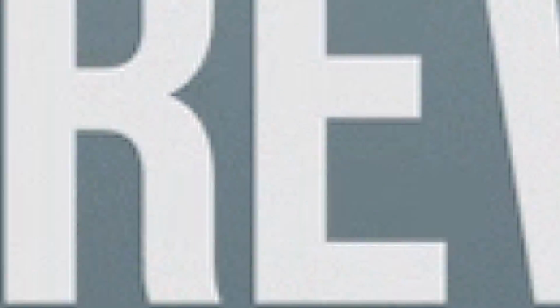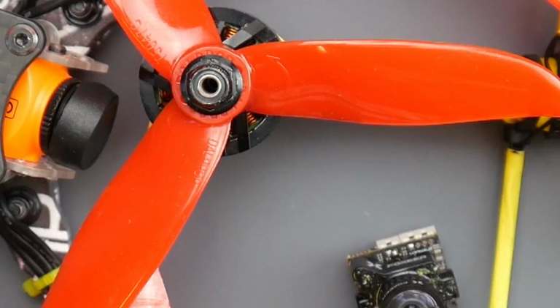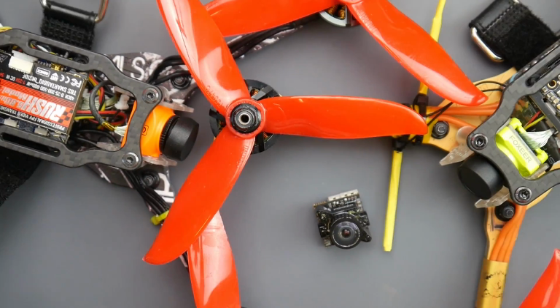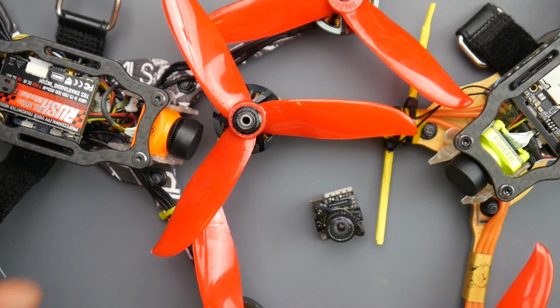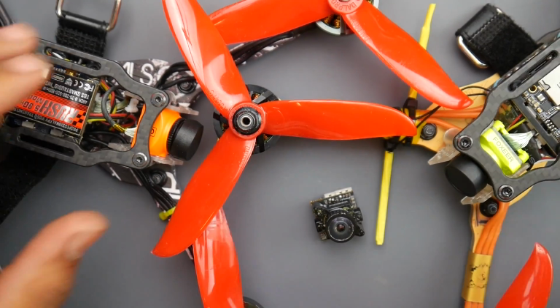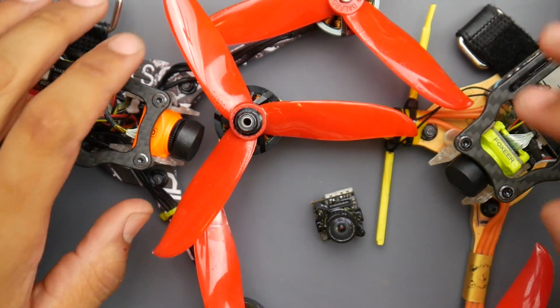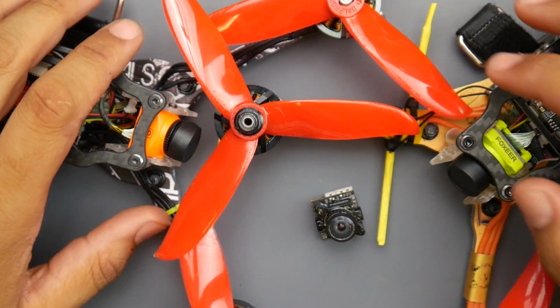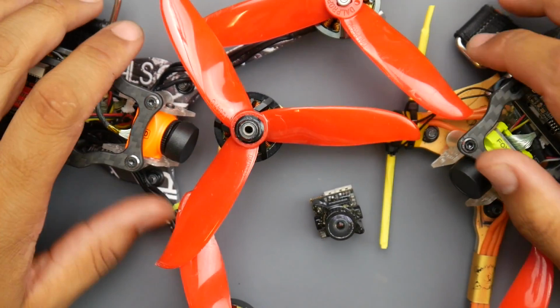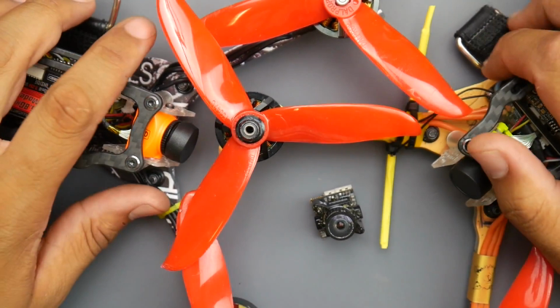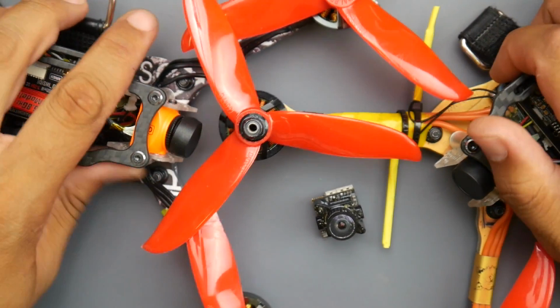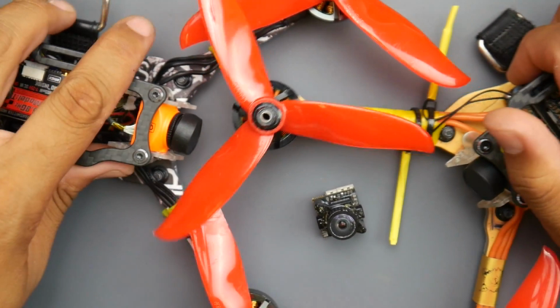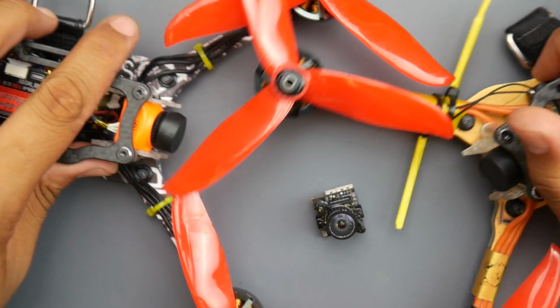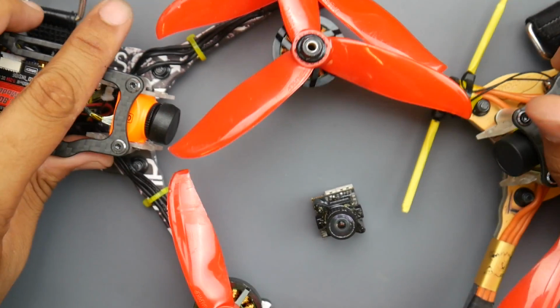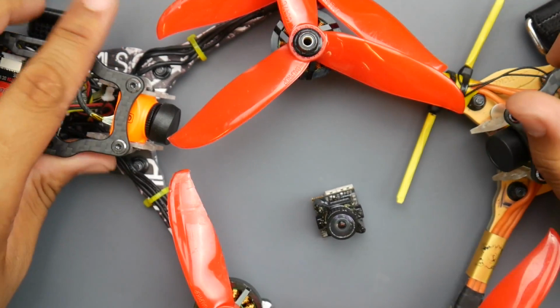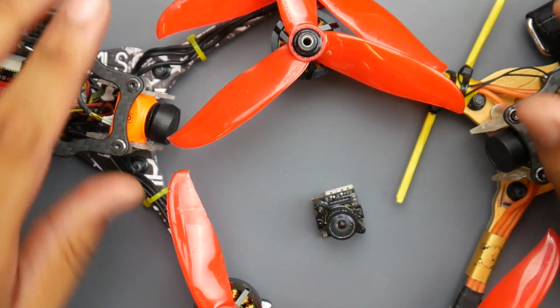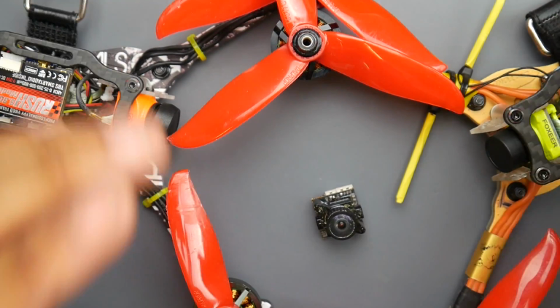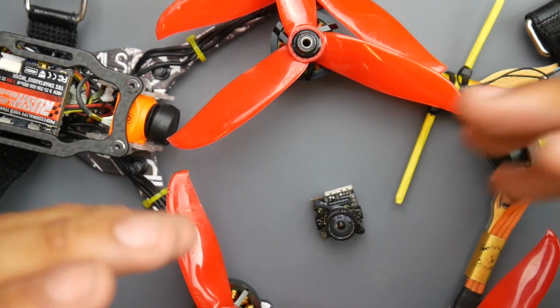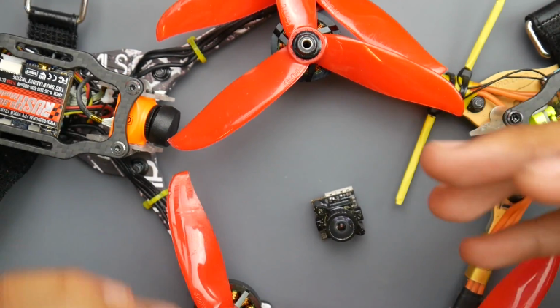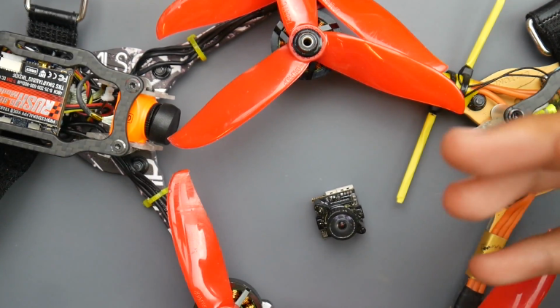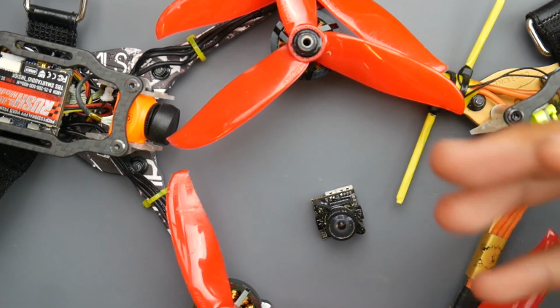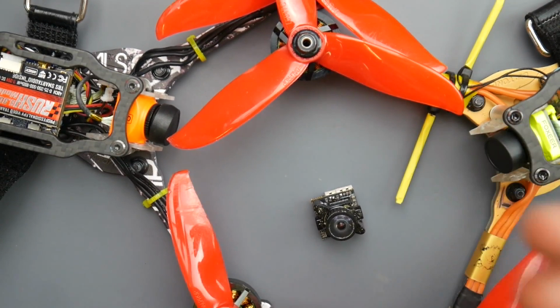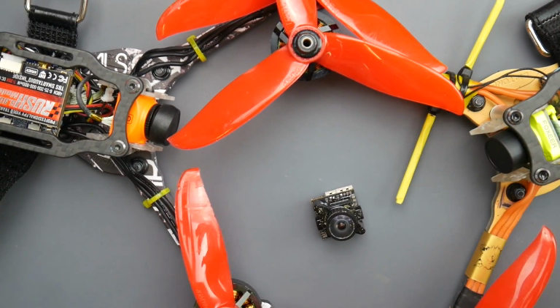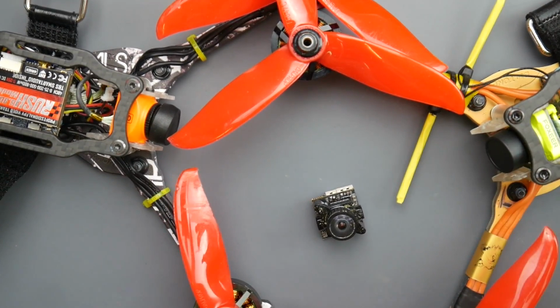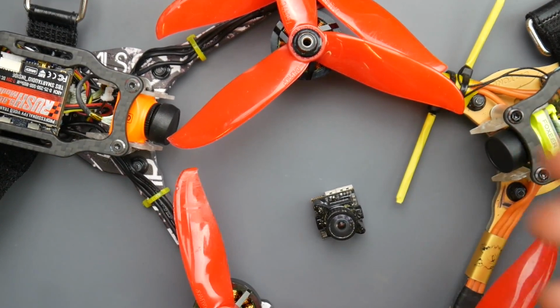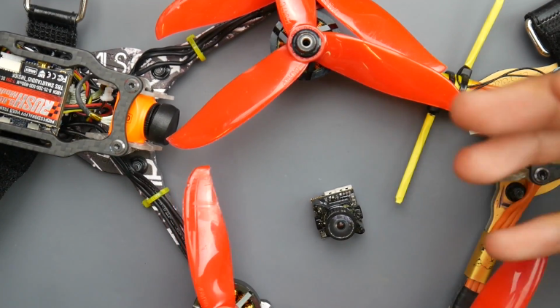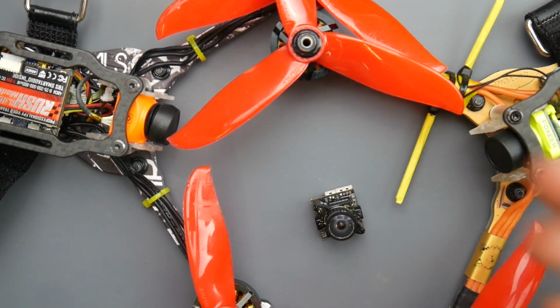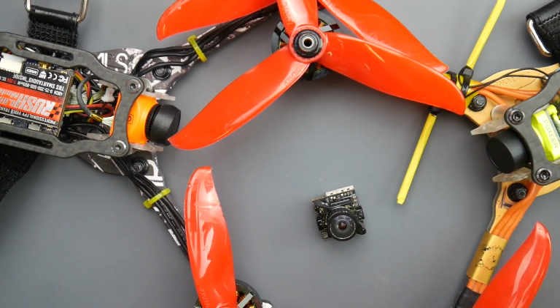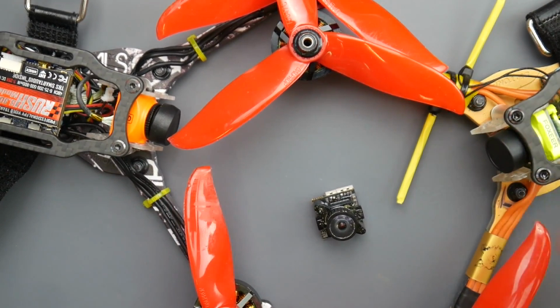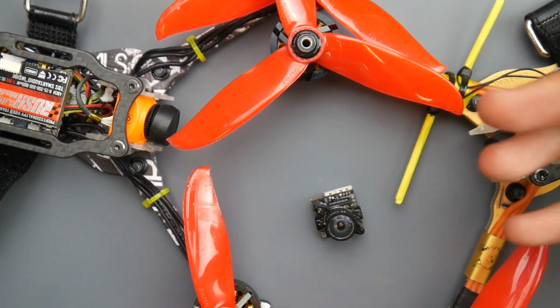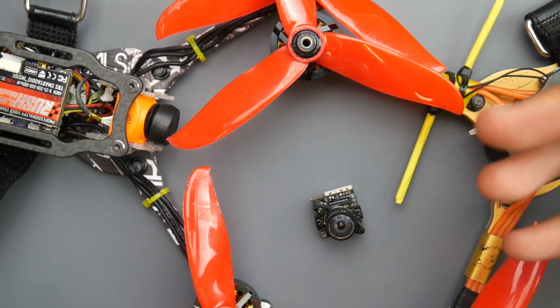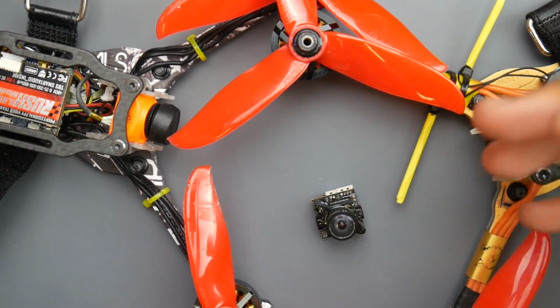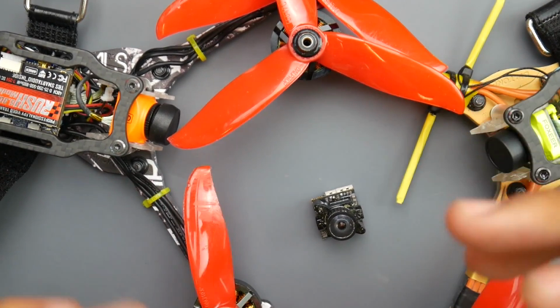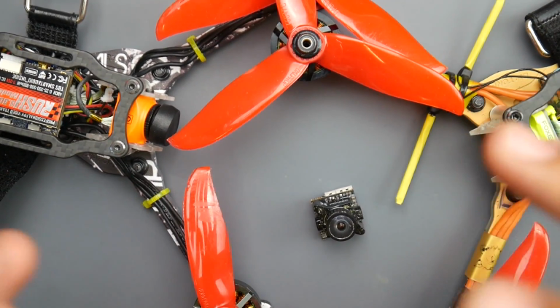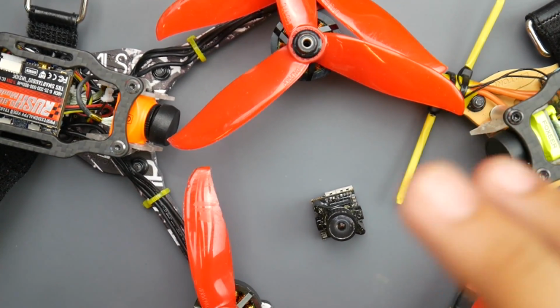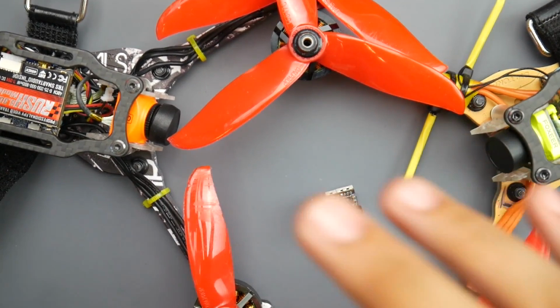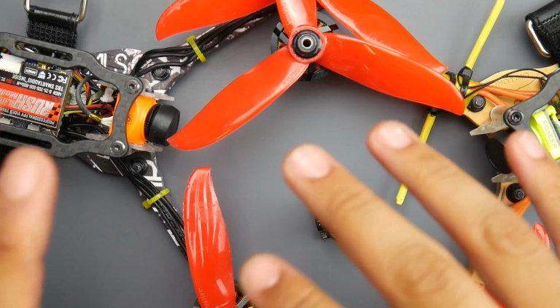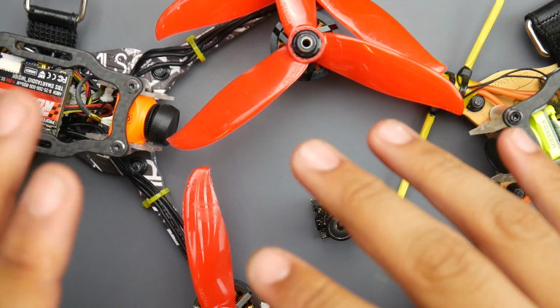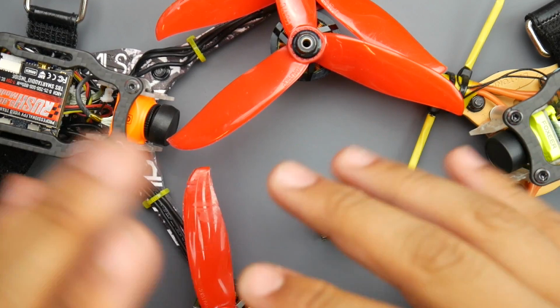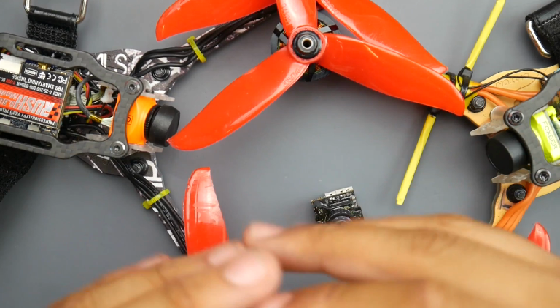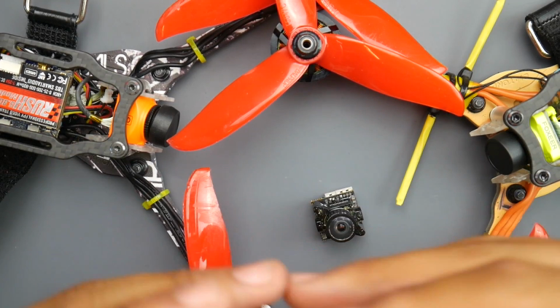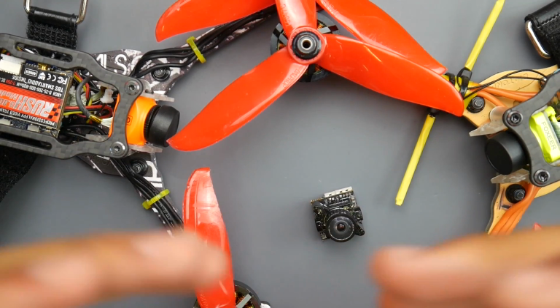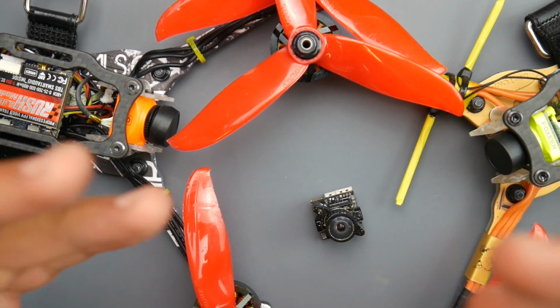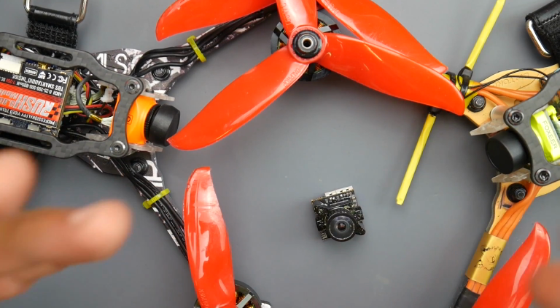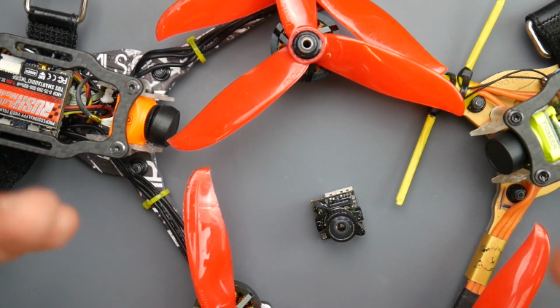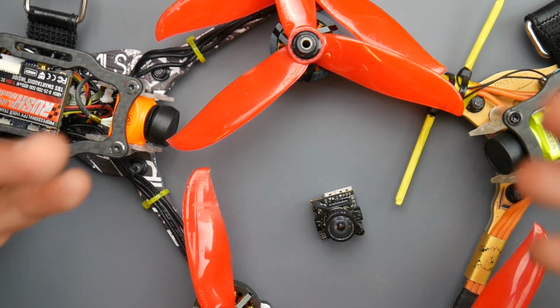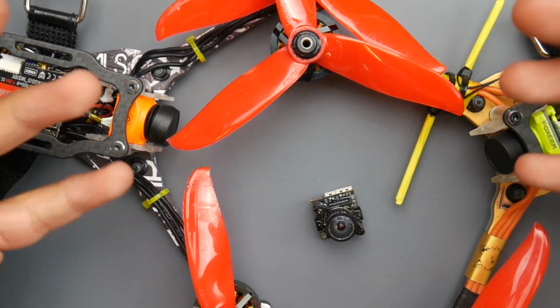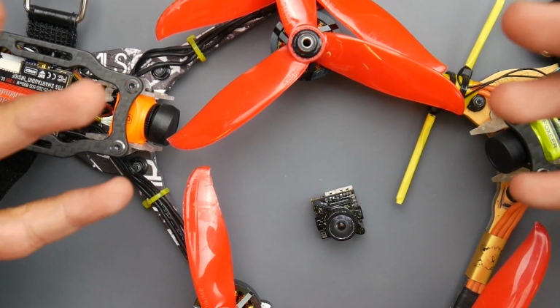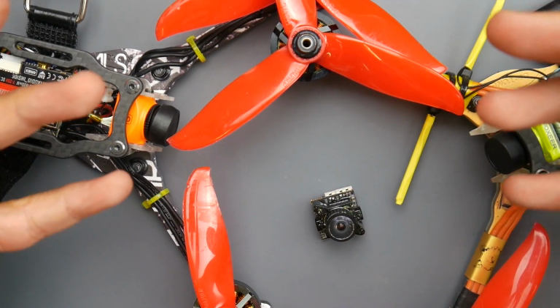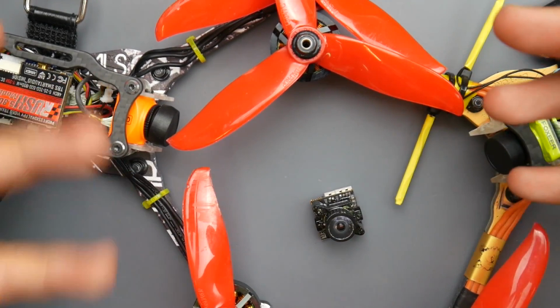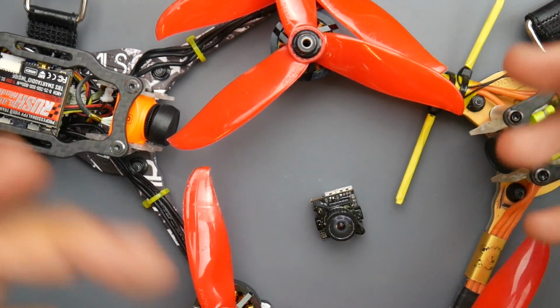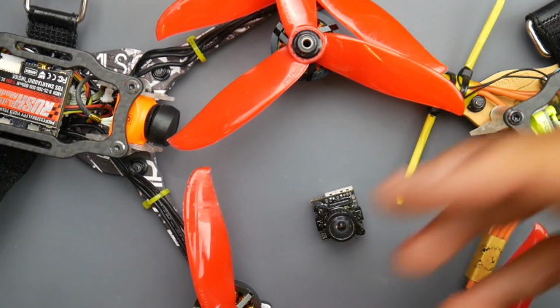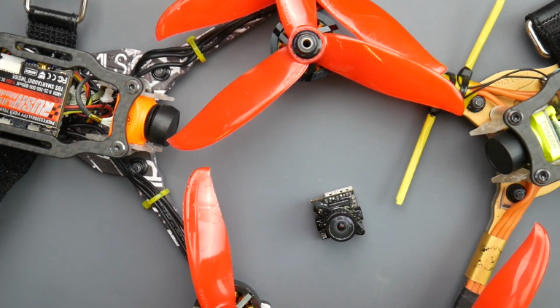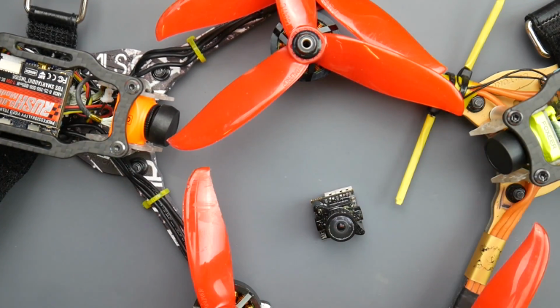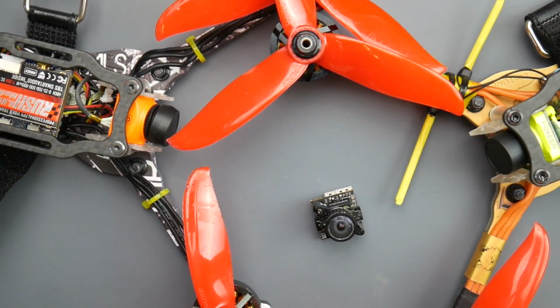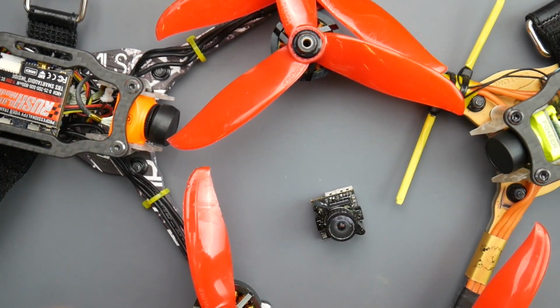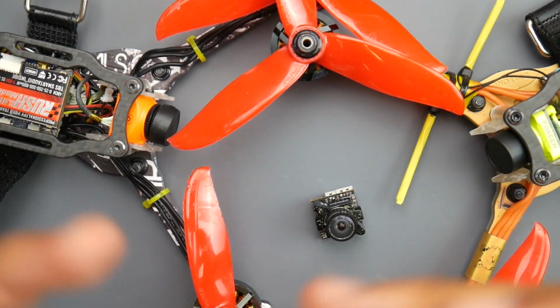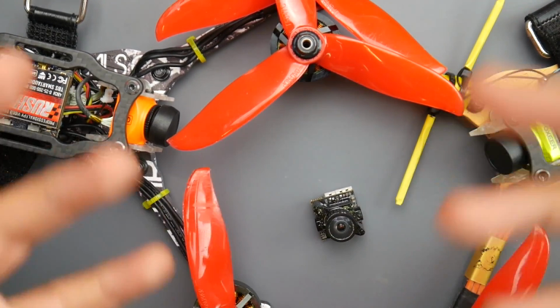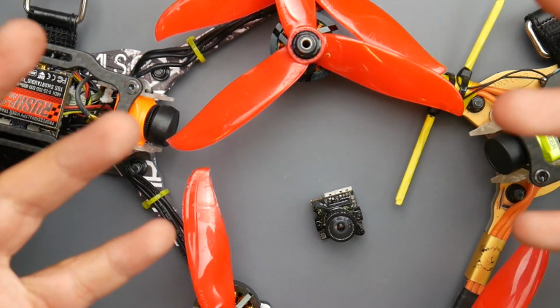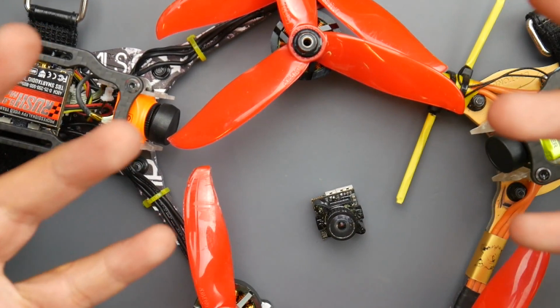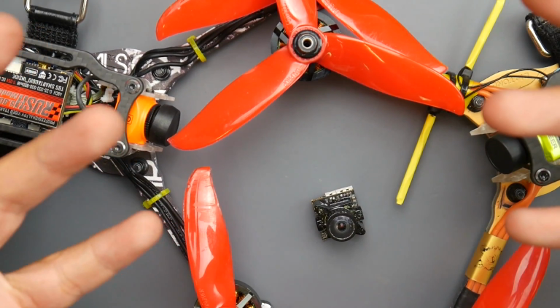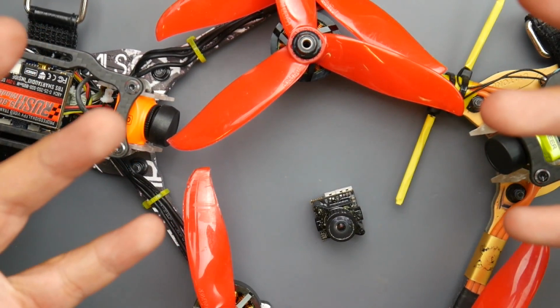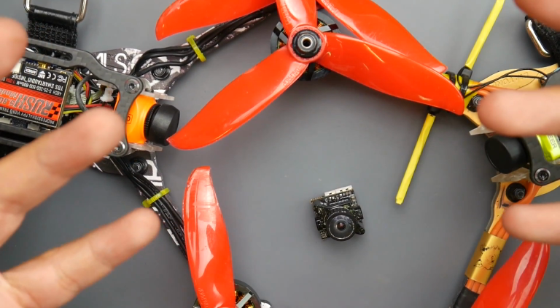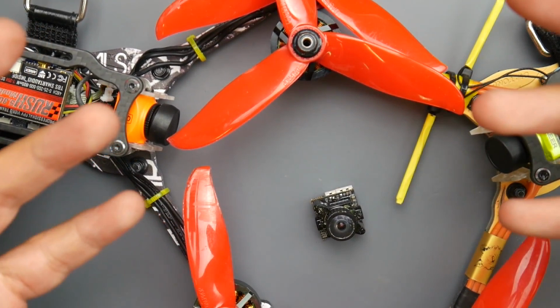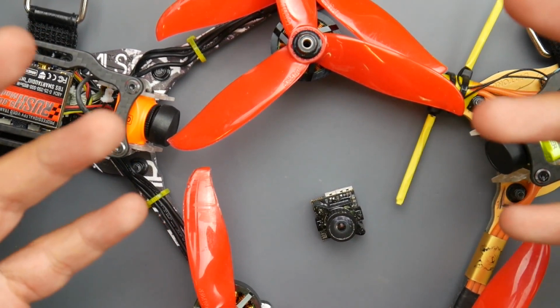In today's video we're going to be talking about the Runcam Split 3. This is the mini version. There's also a nano version for micro builds.